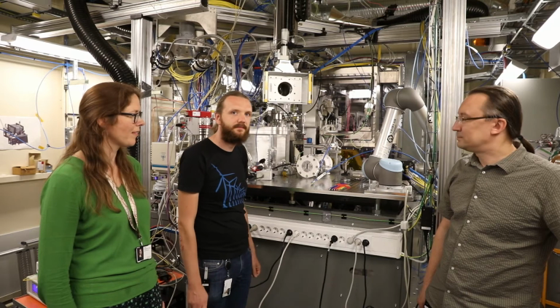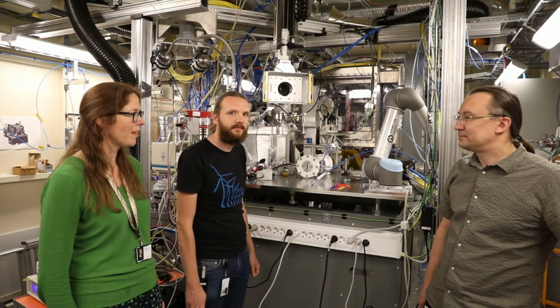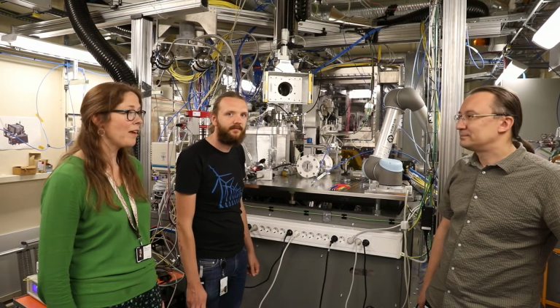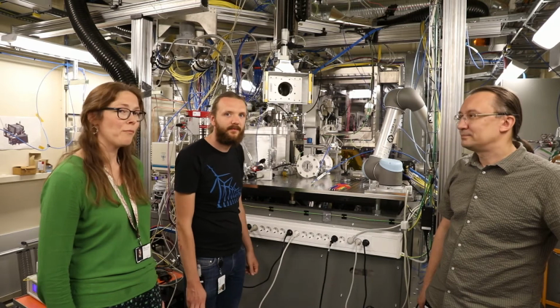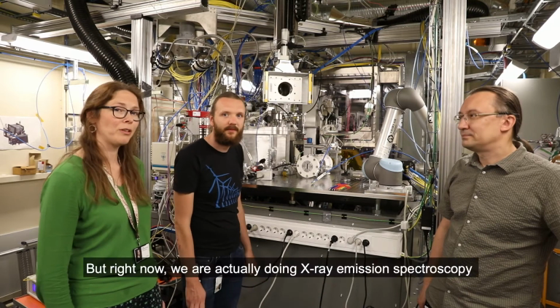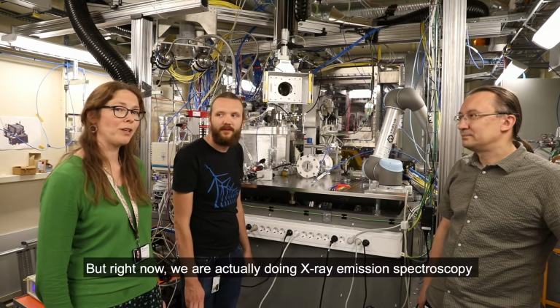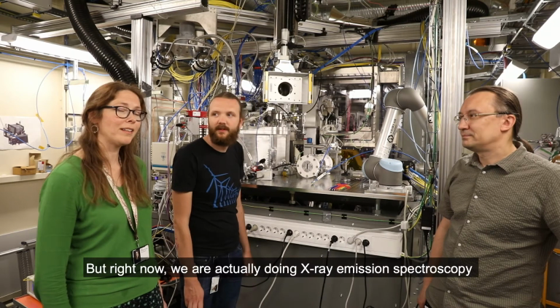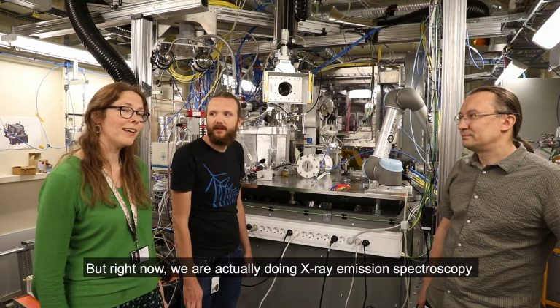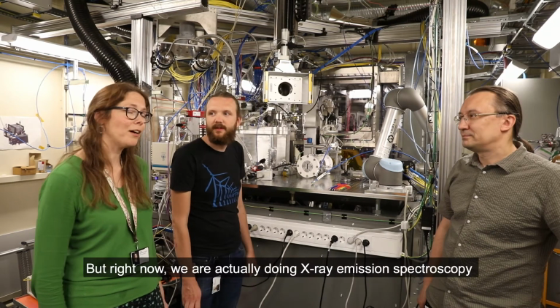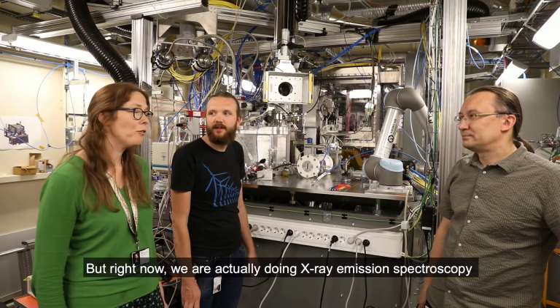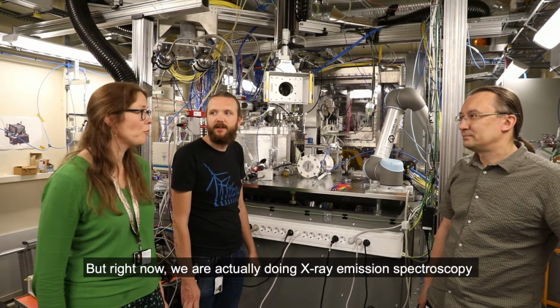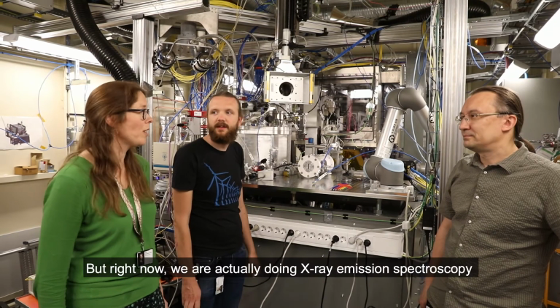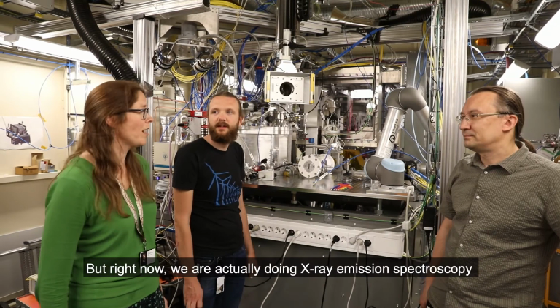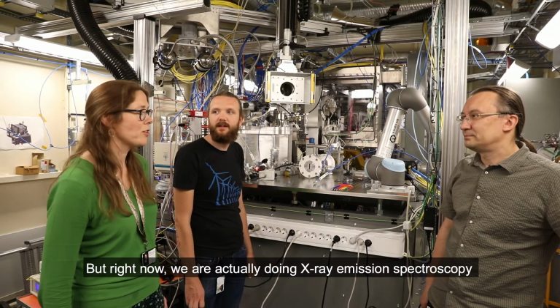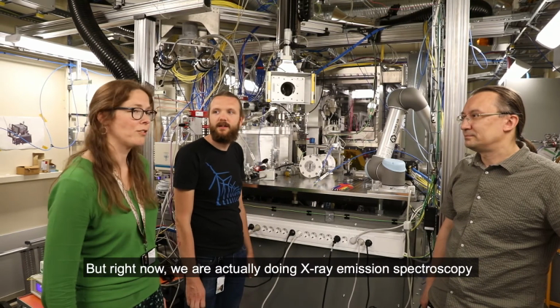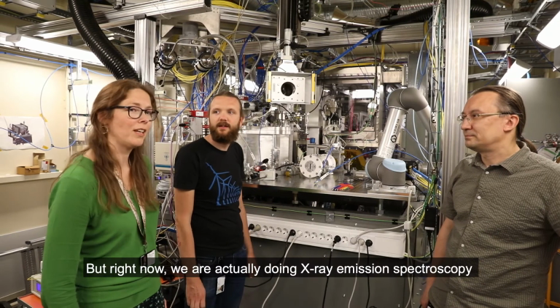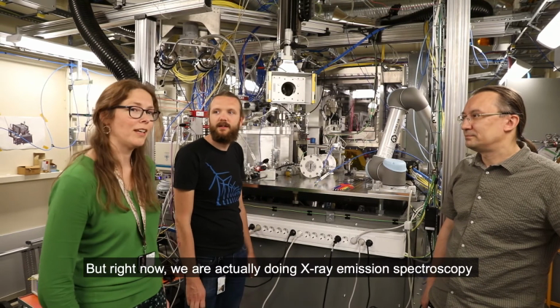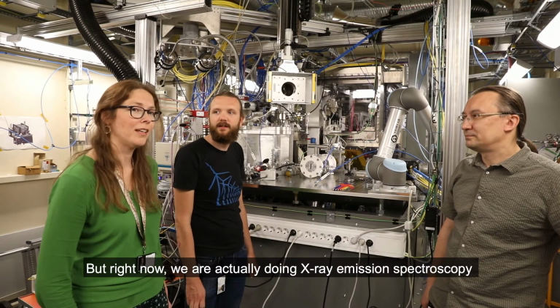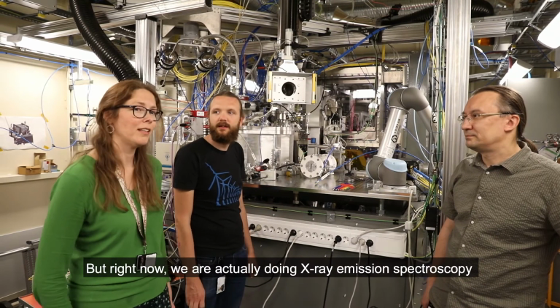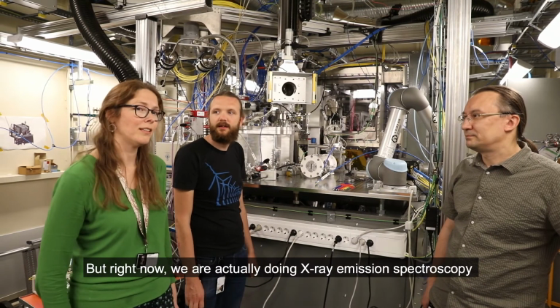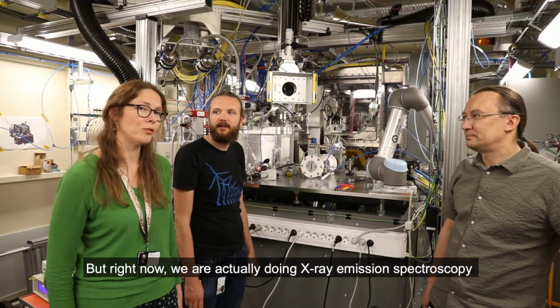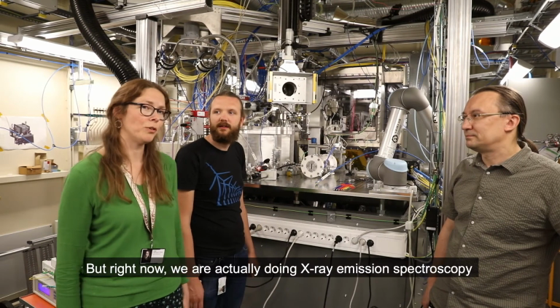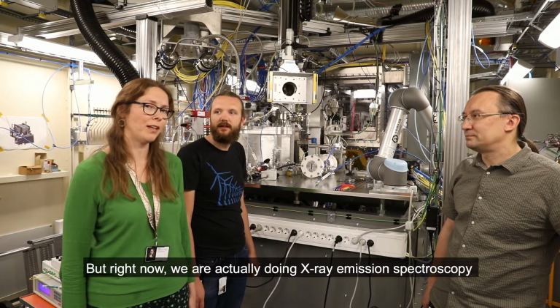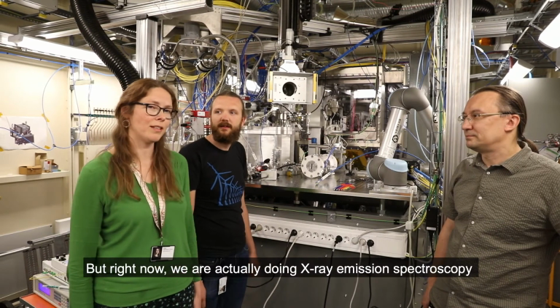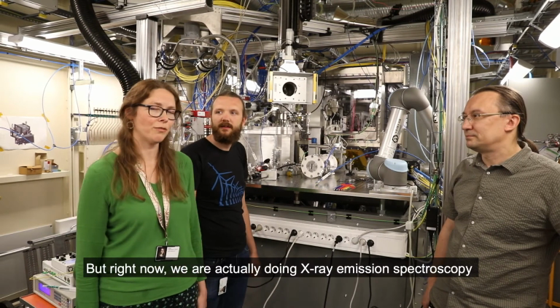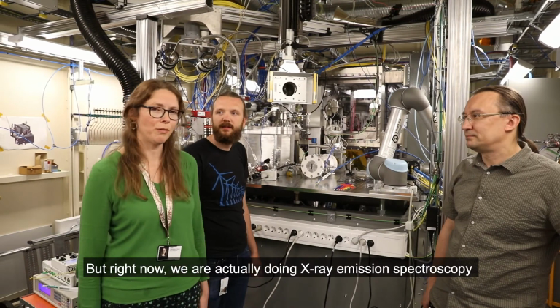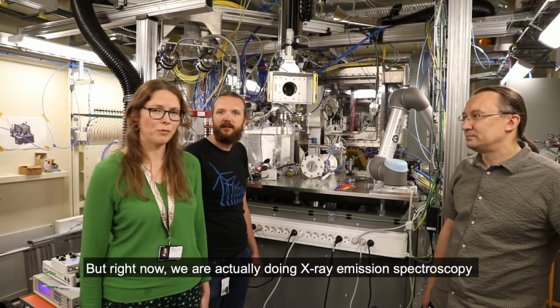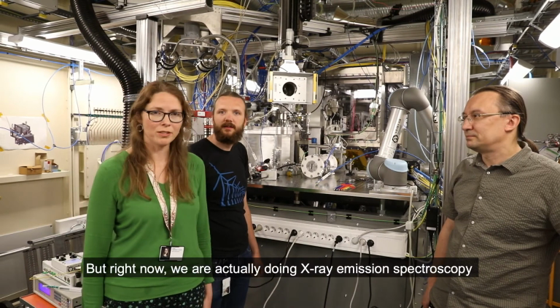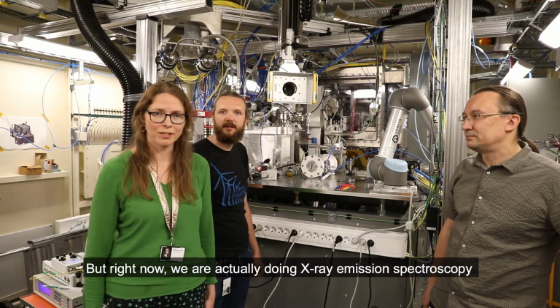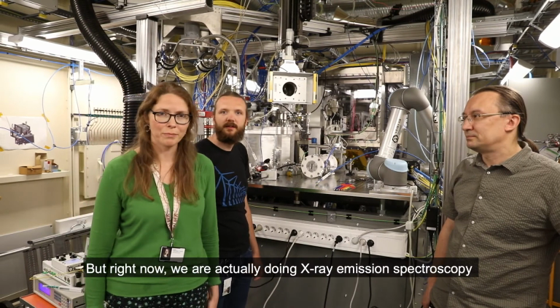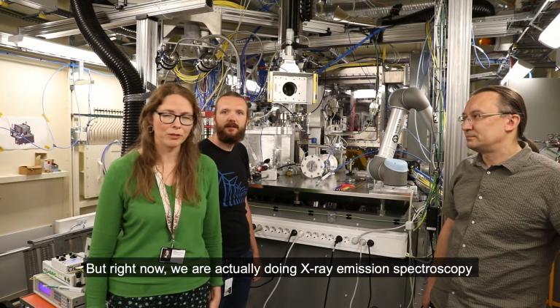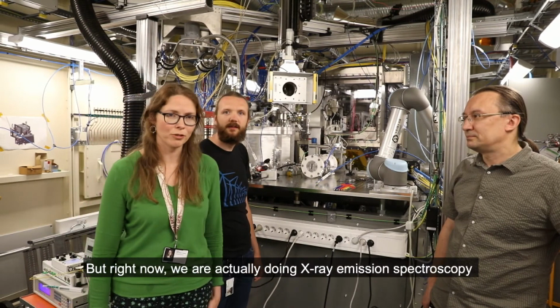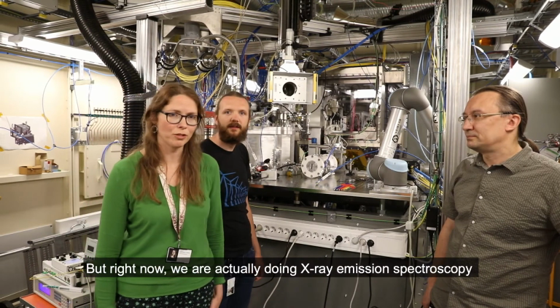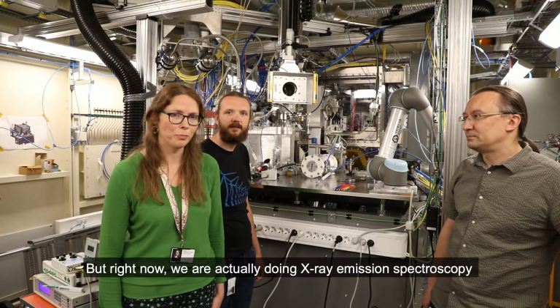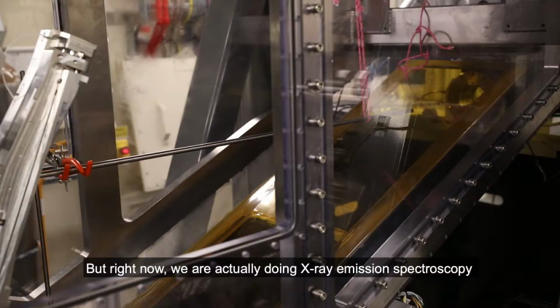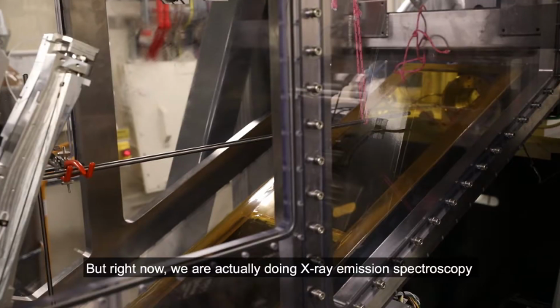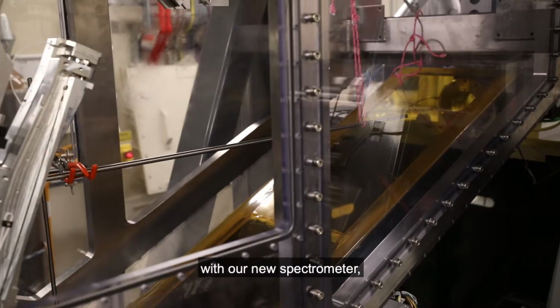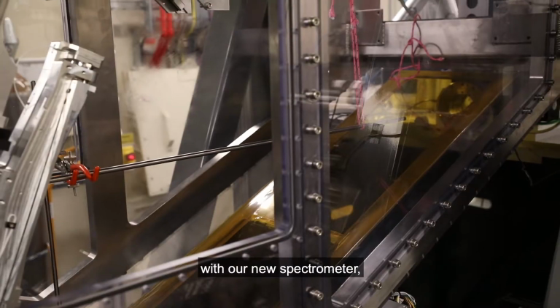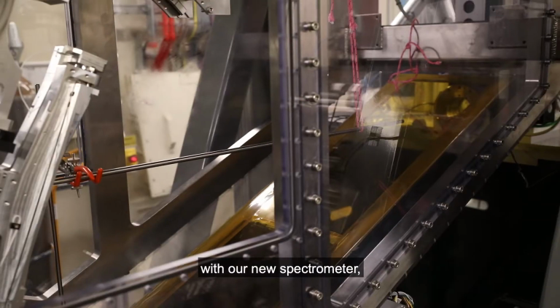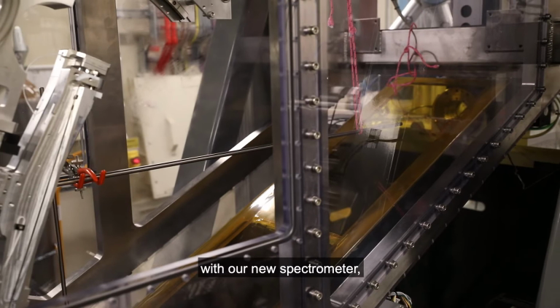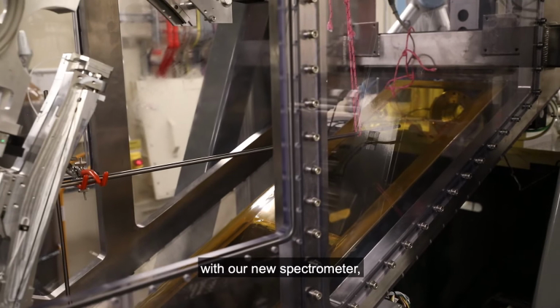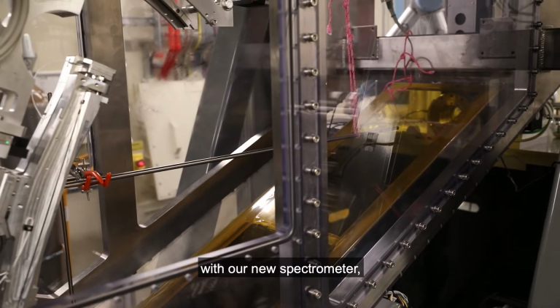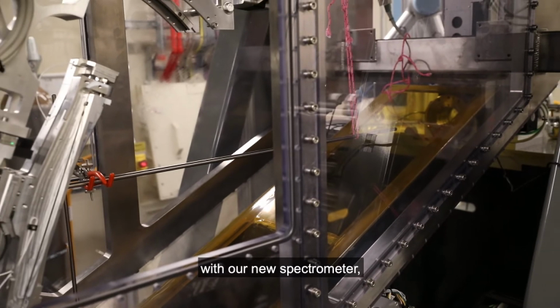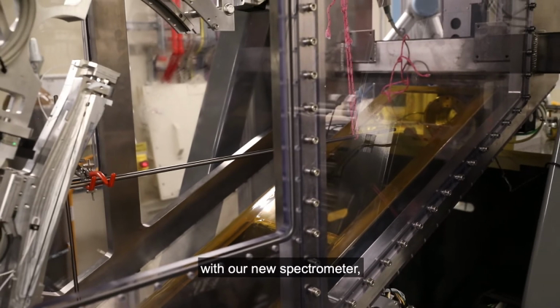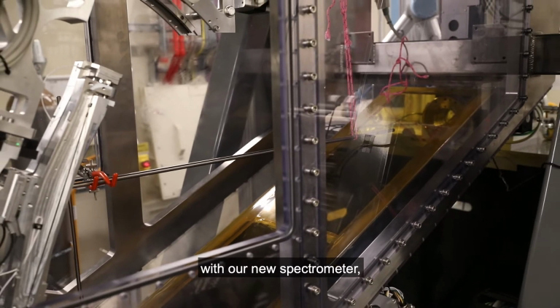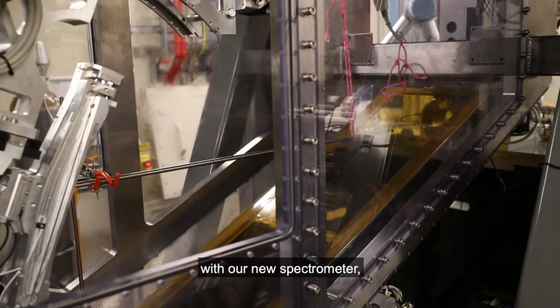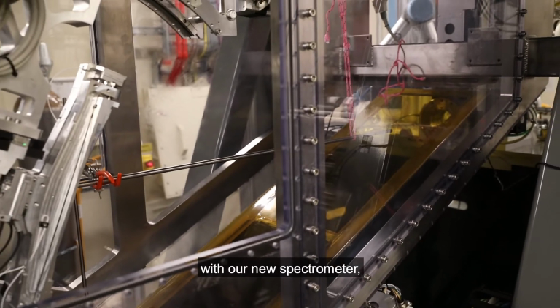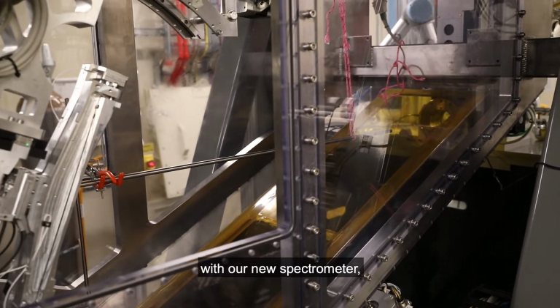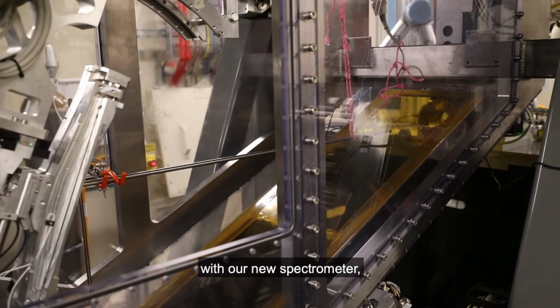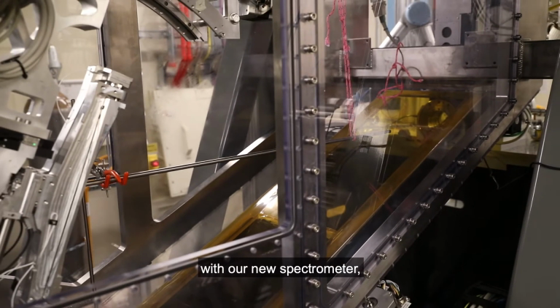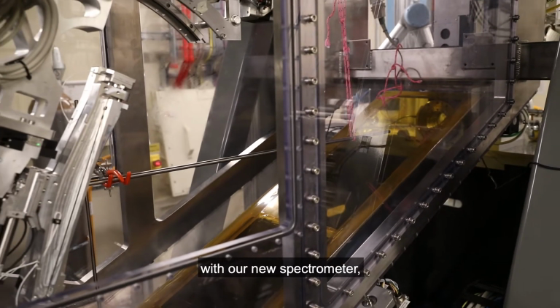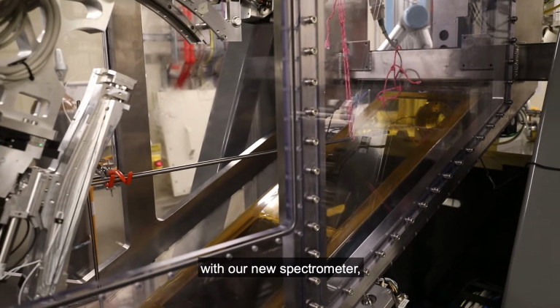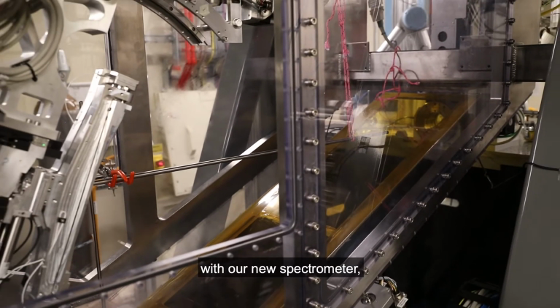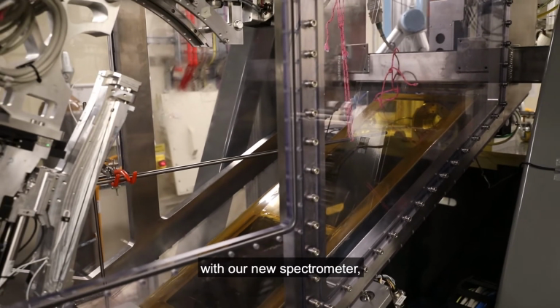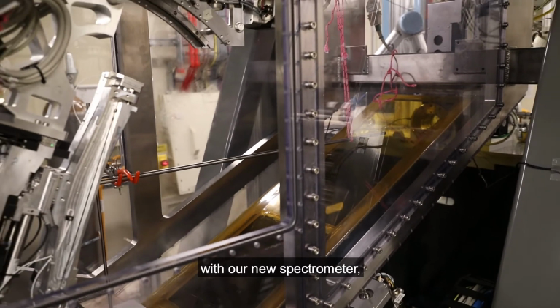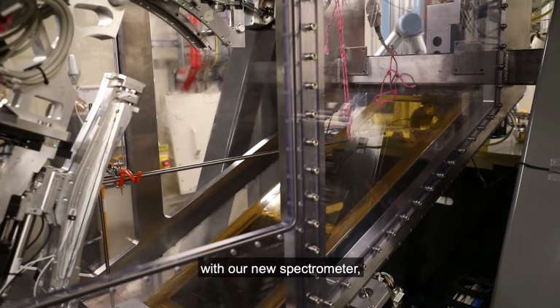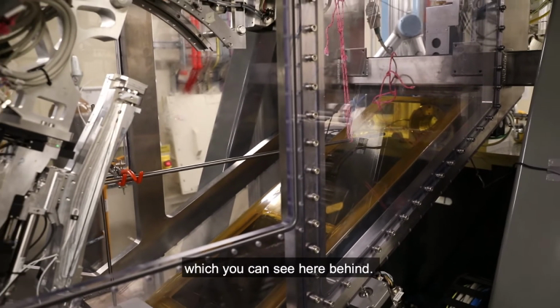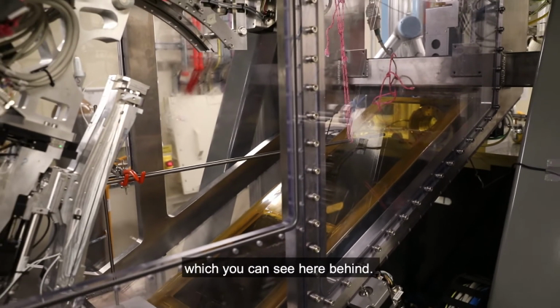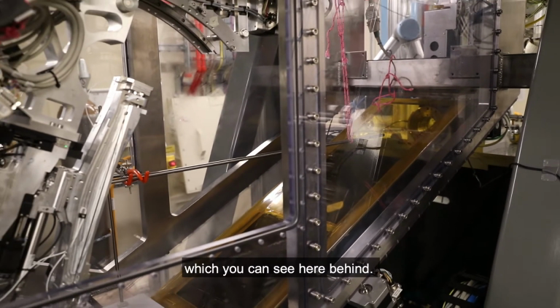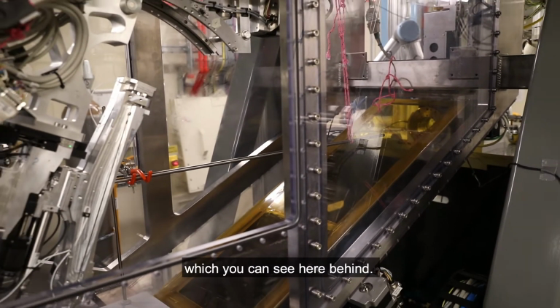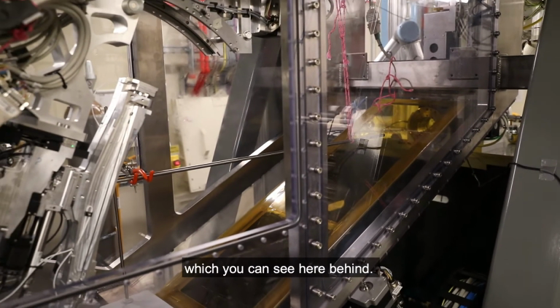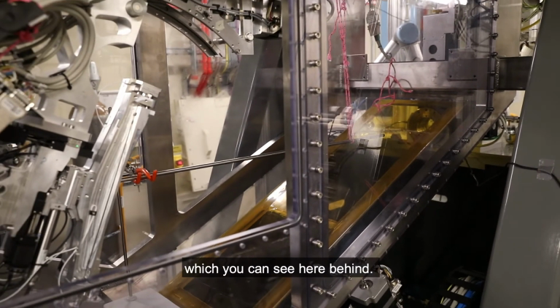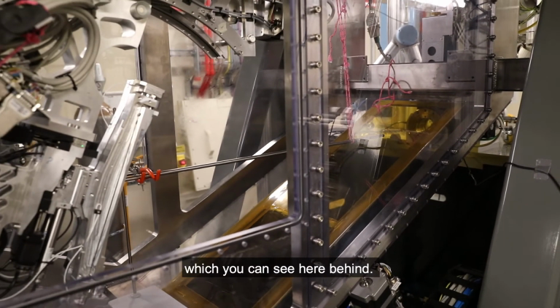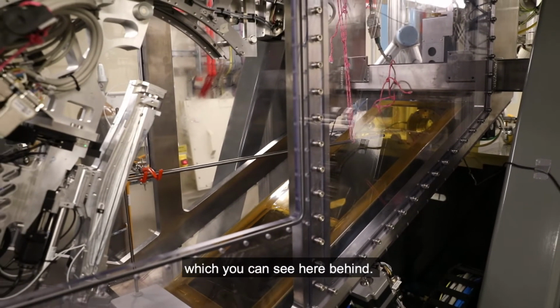But right now, we are actually doing X-ray emission spectroscopy with our new spectrometer, which you can see here behind.